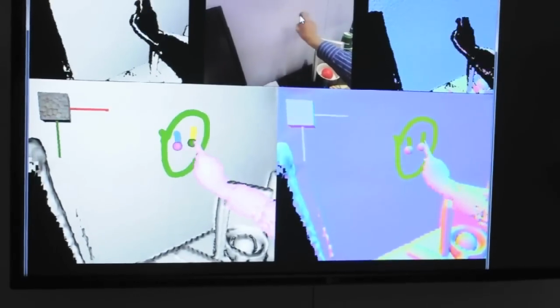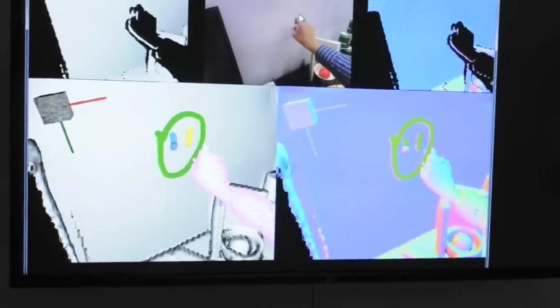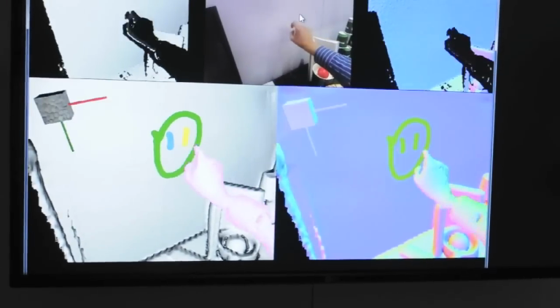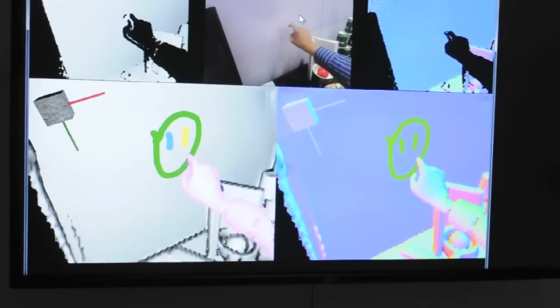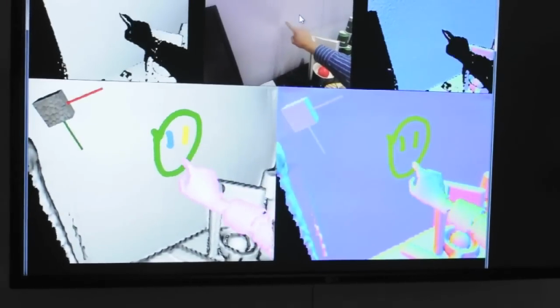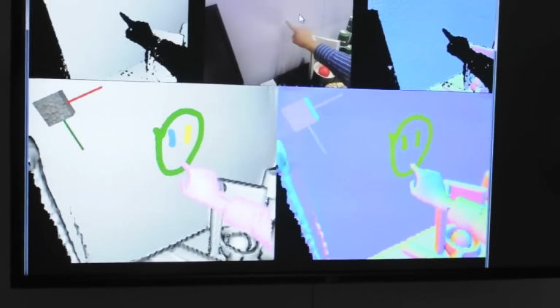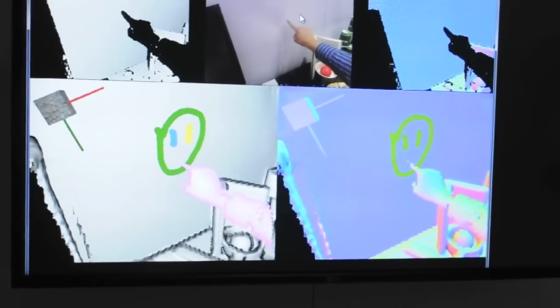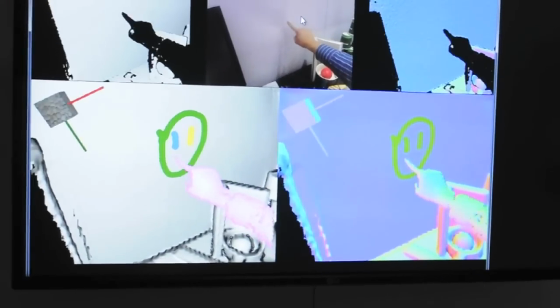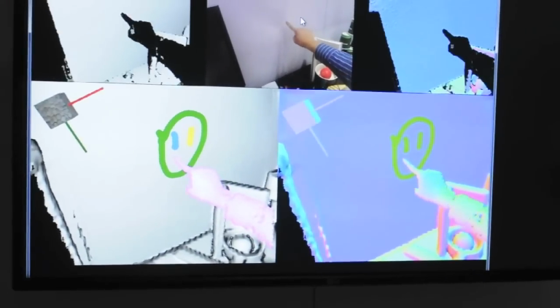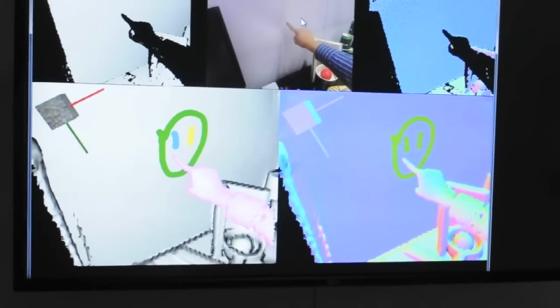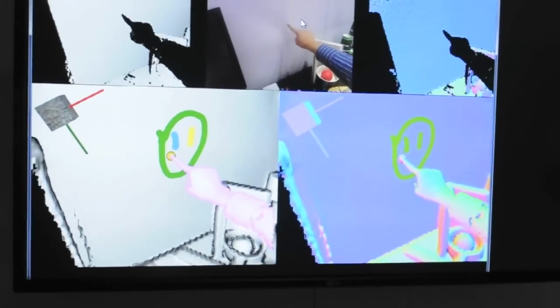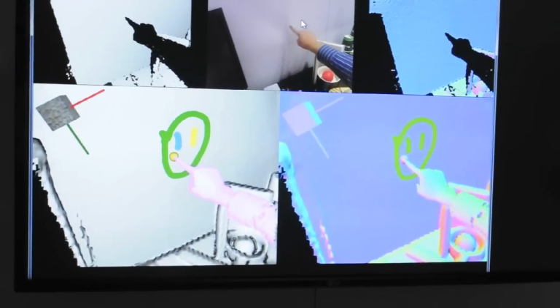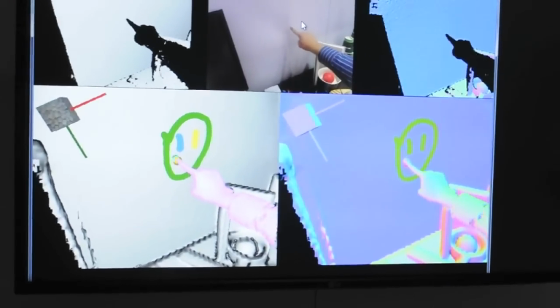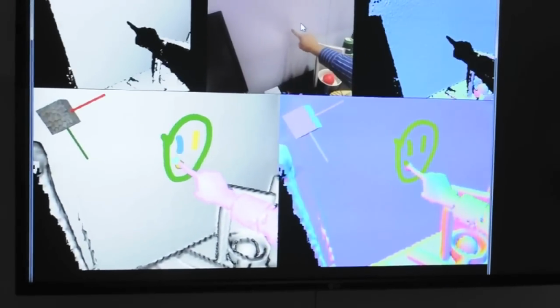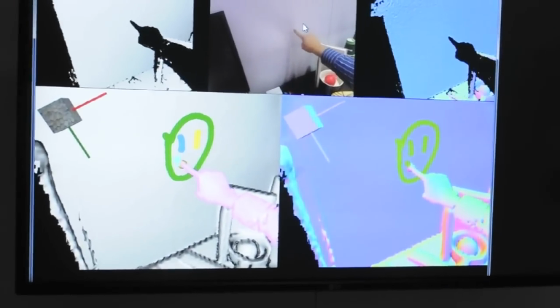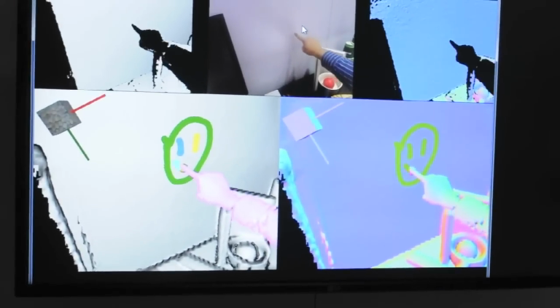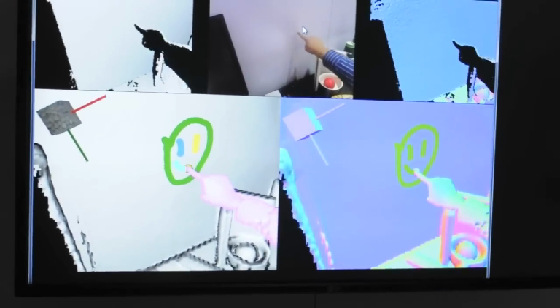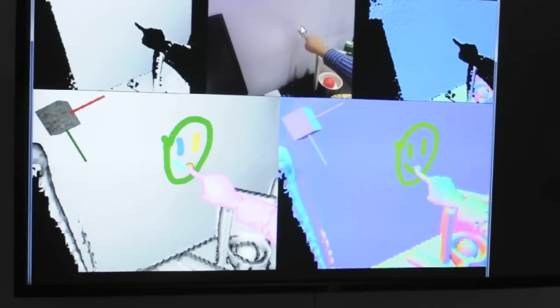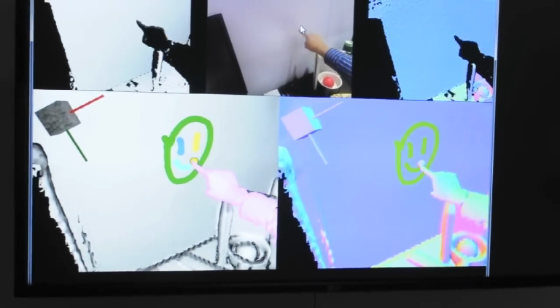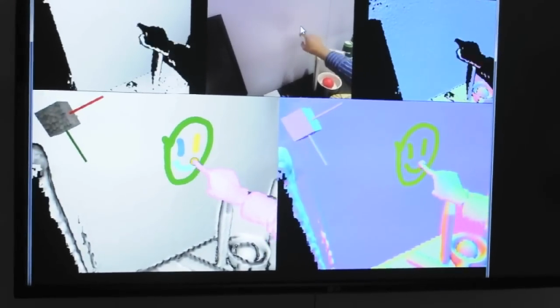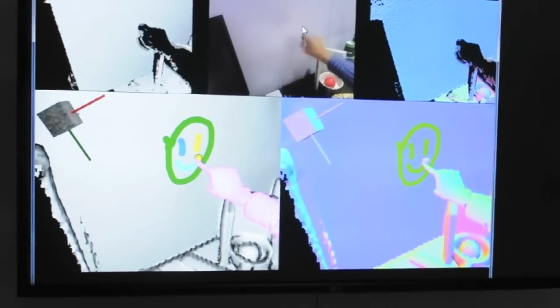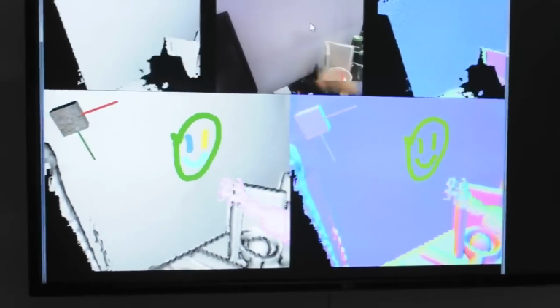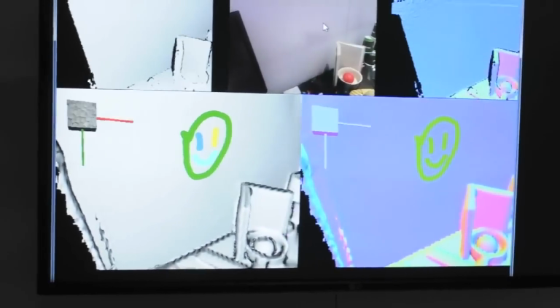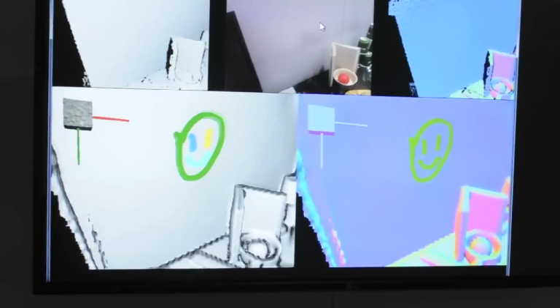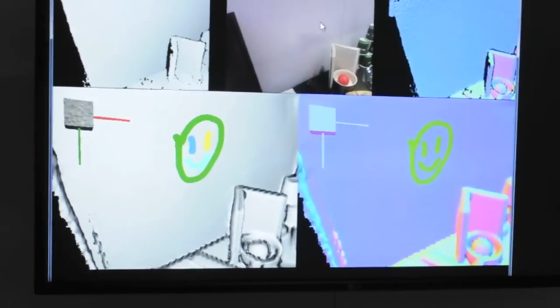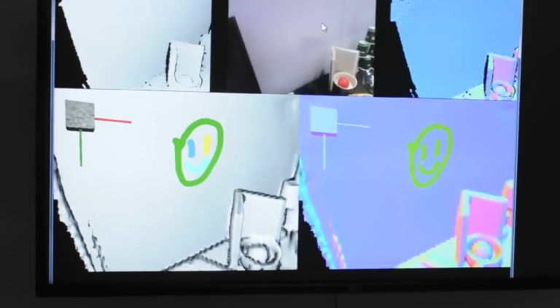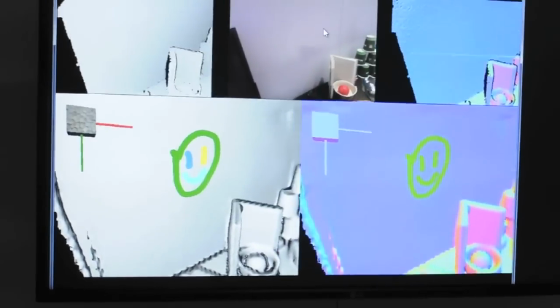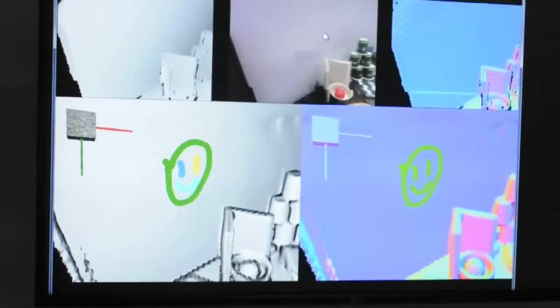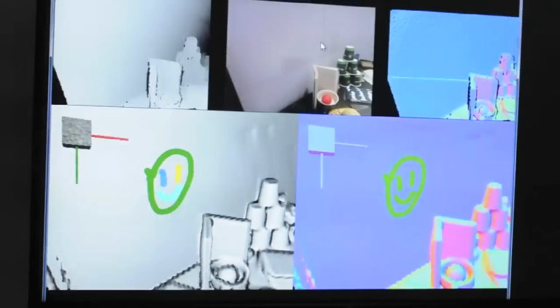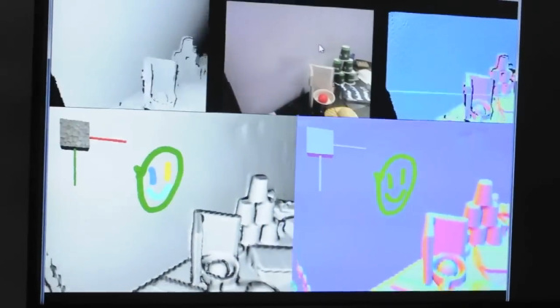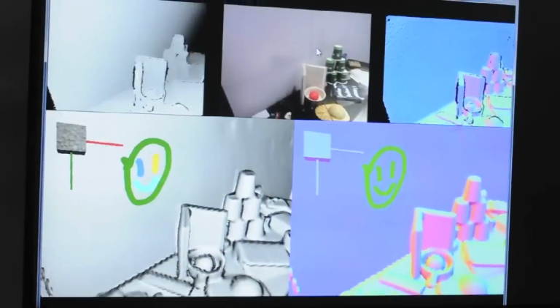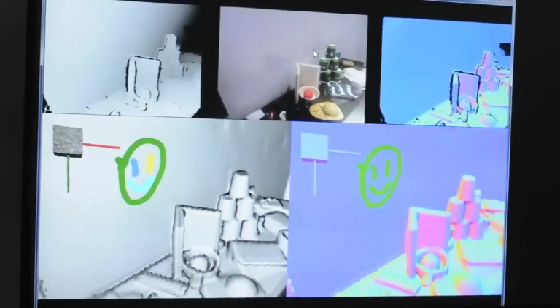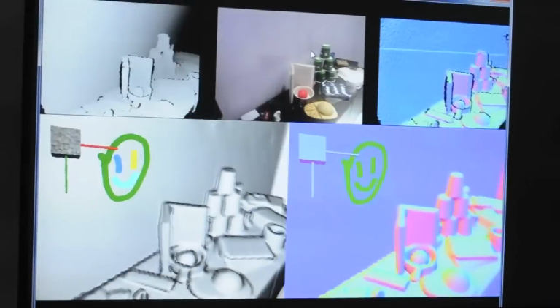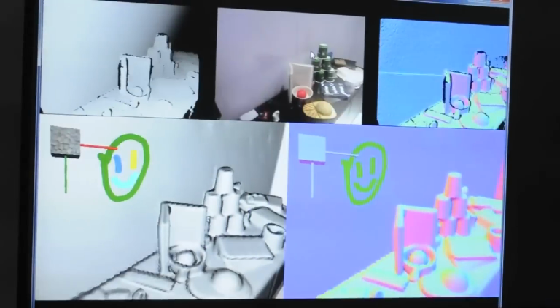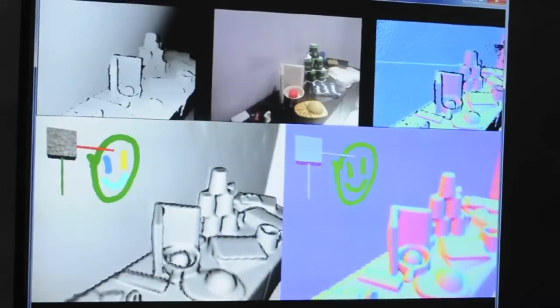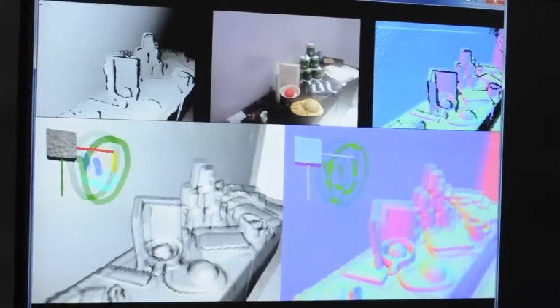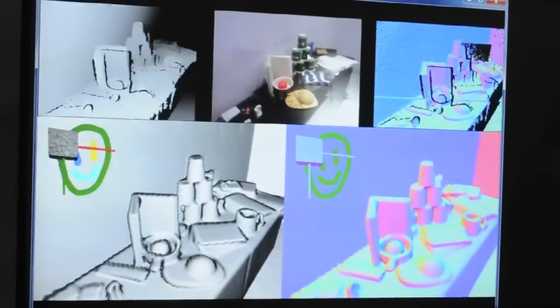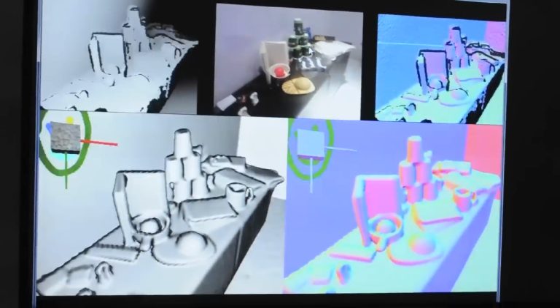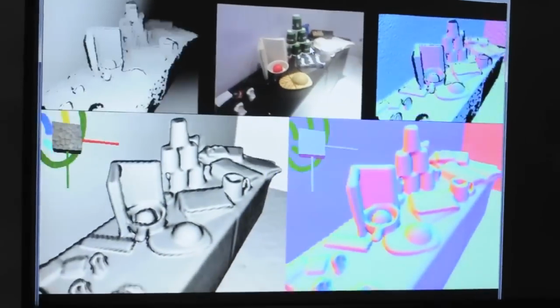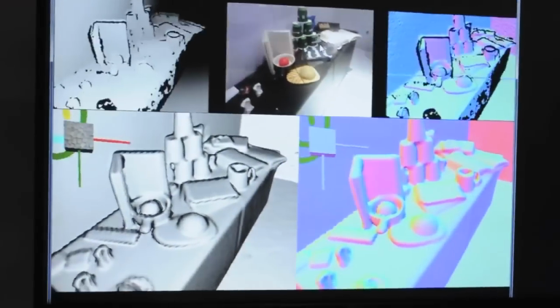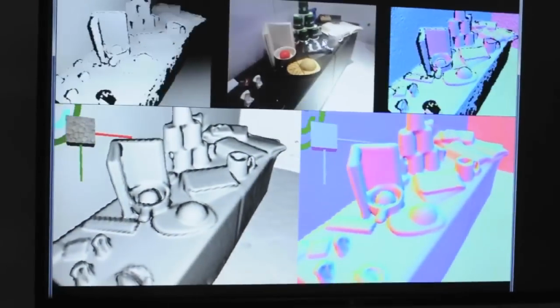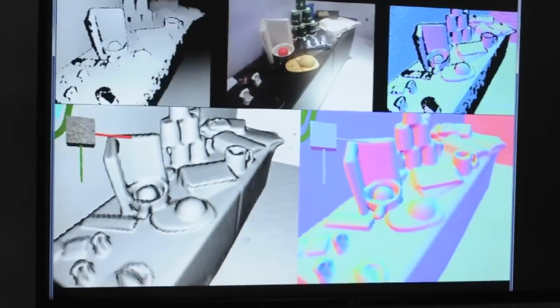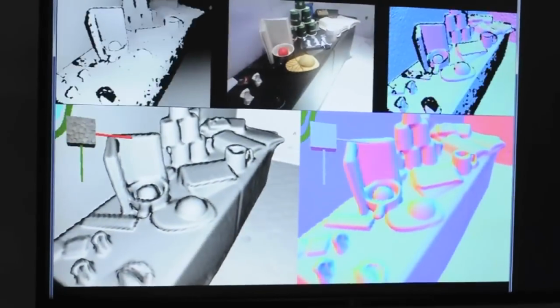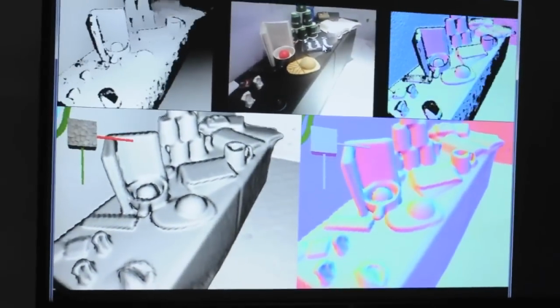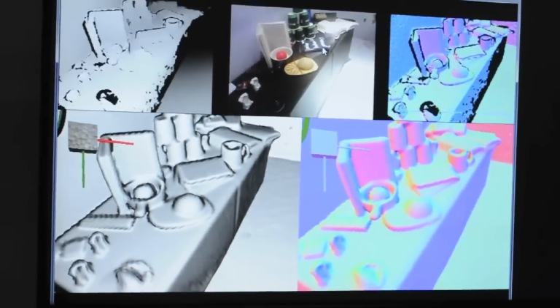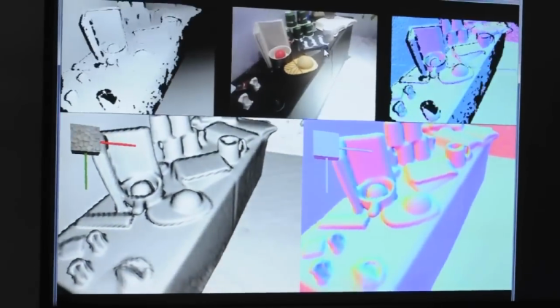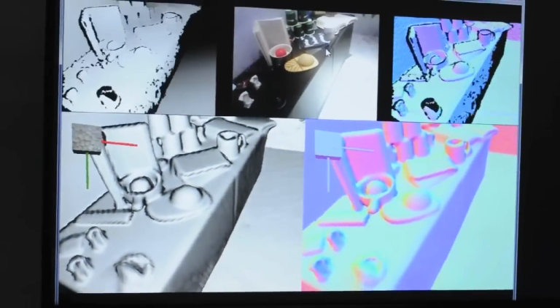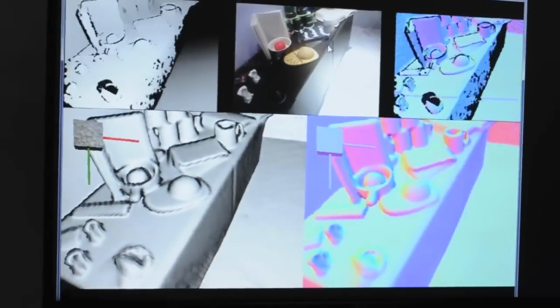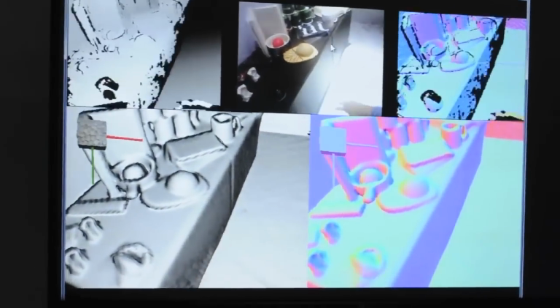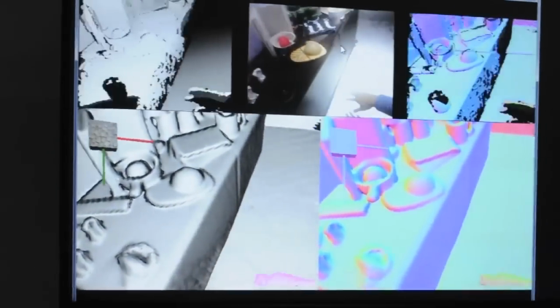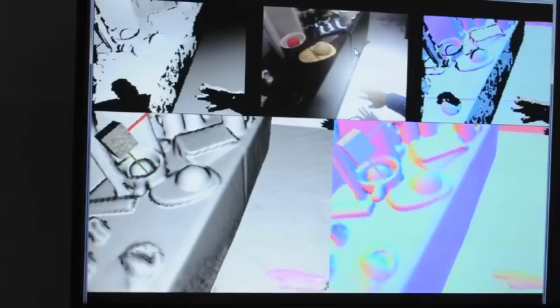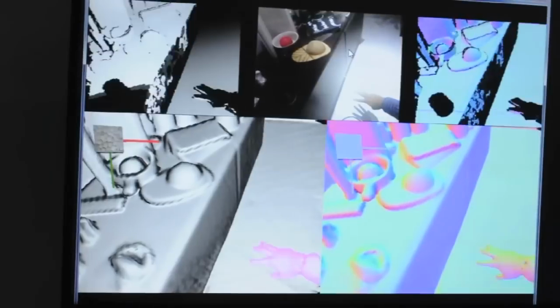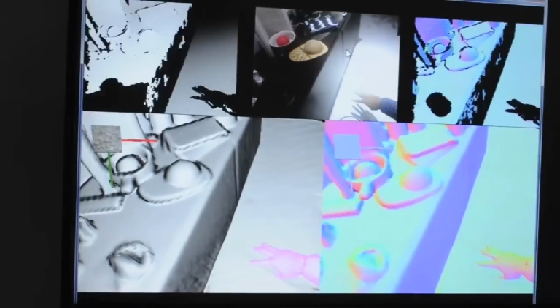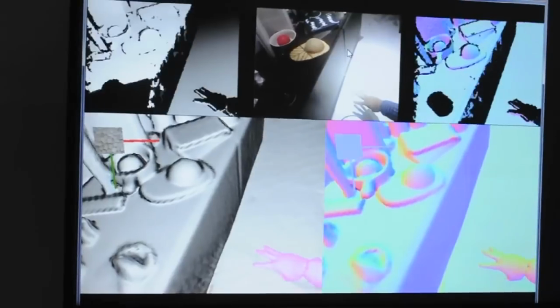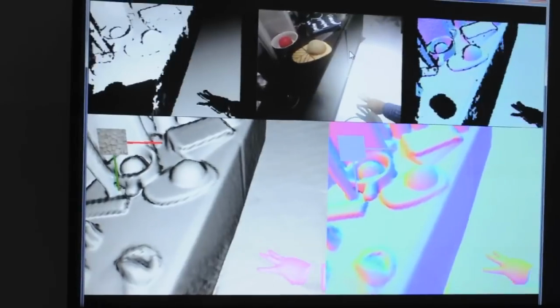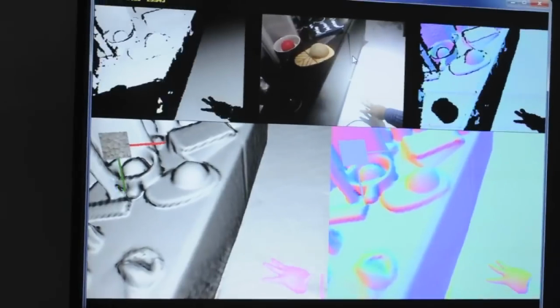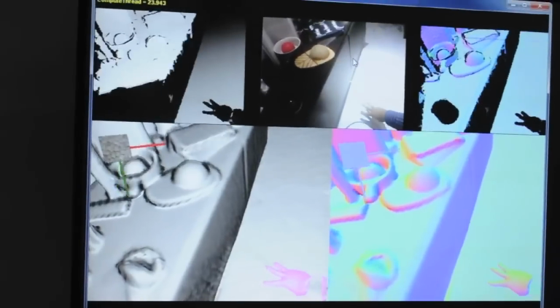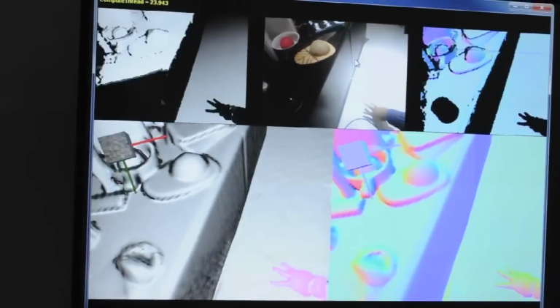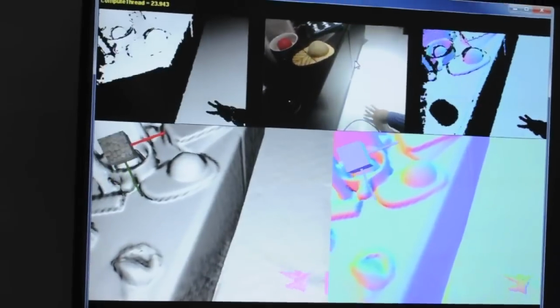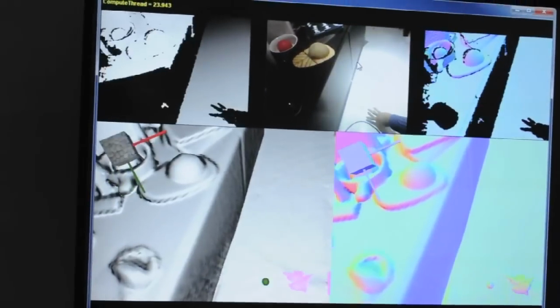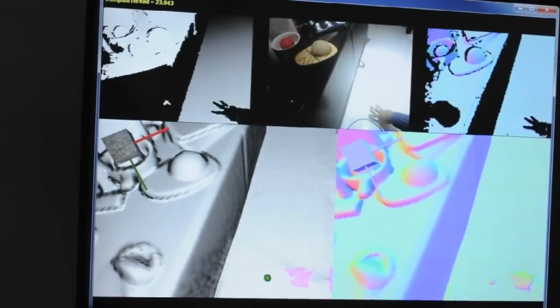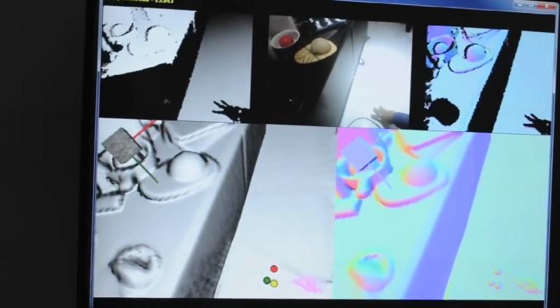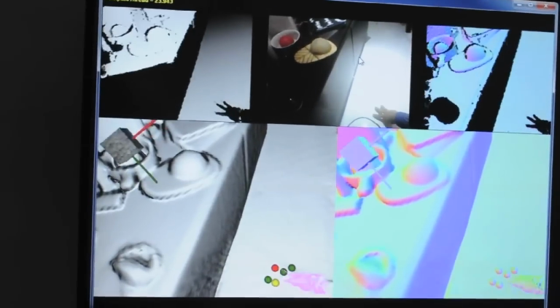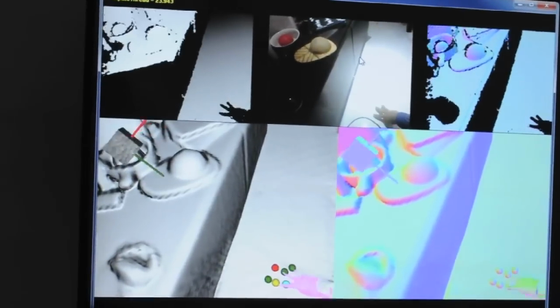They don't have to be flat surfaces — they can be curved. So what sort of use cases would you expect this to be implemented?